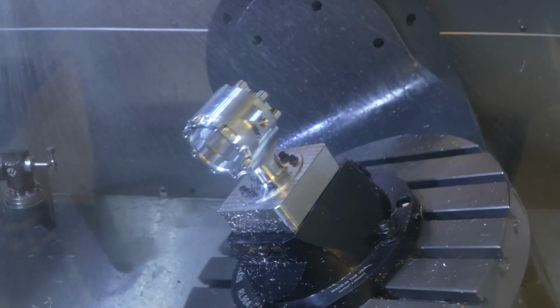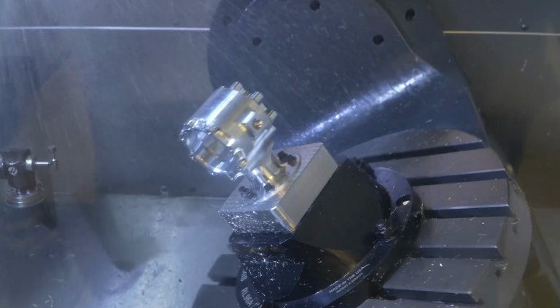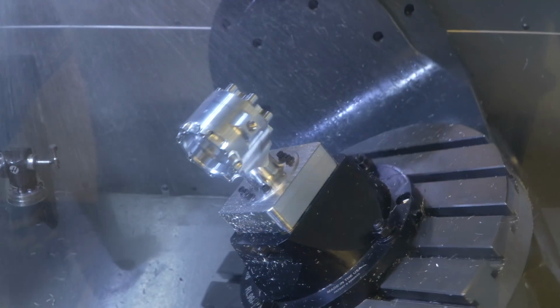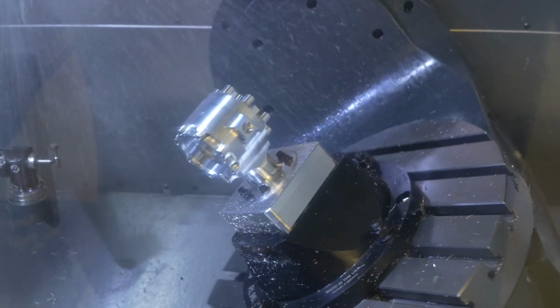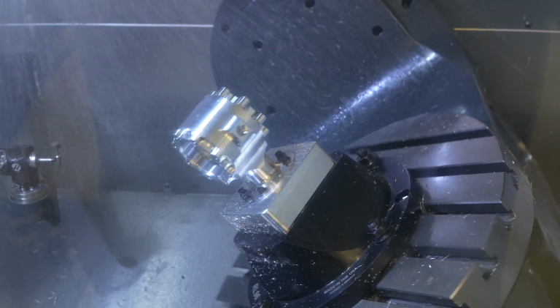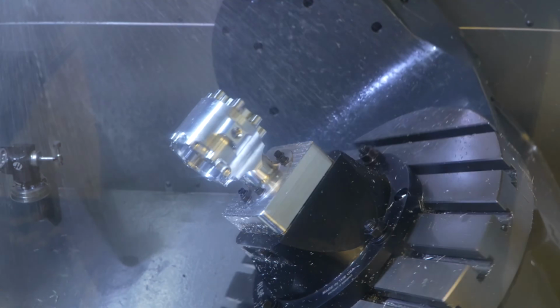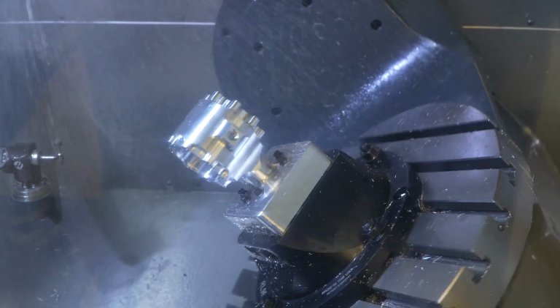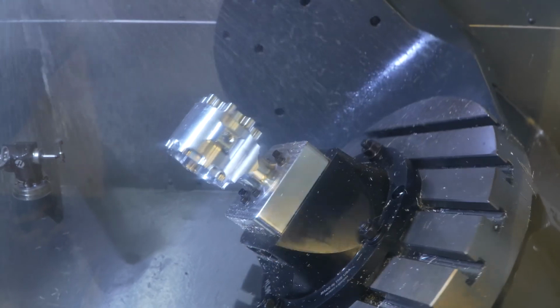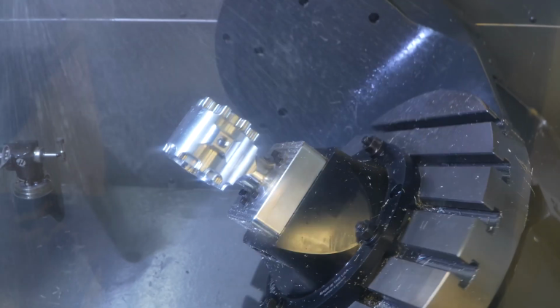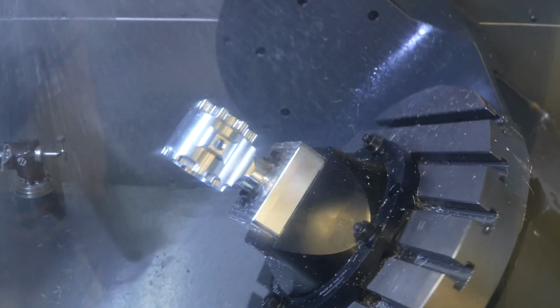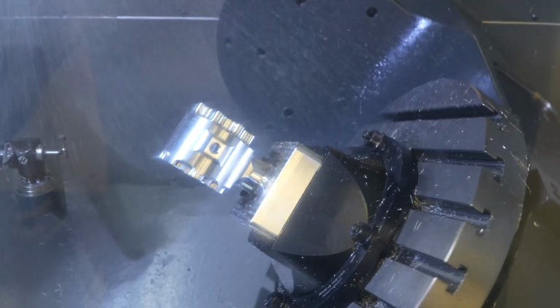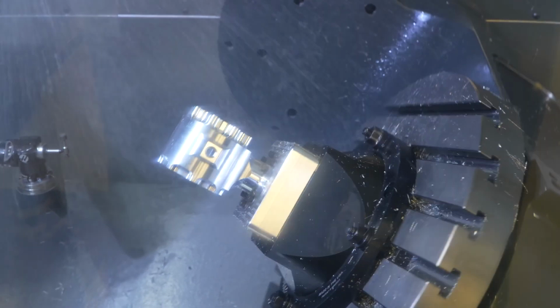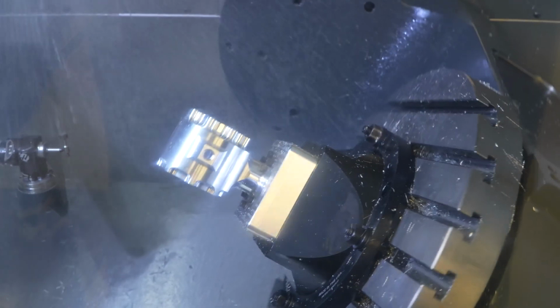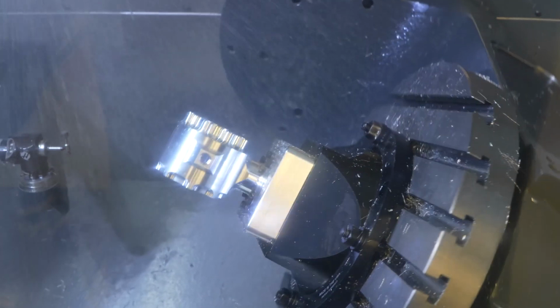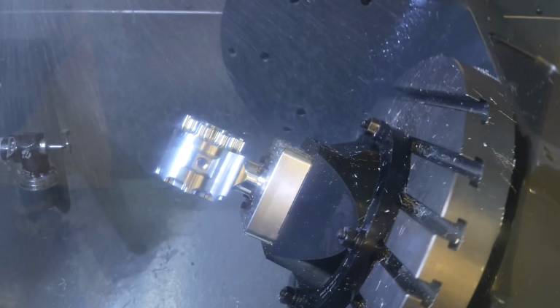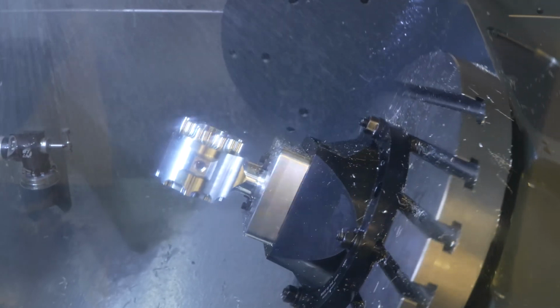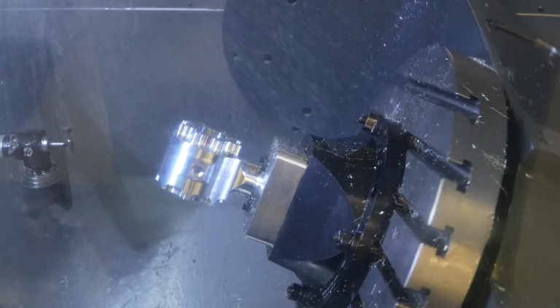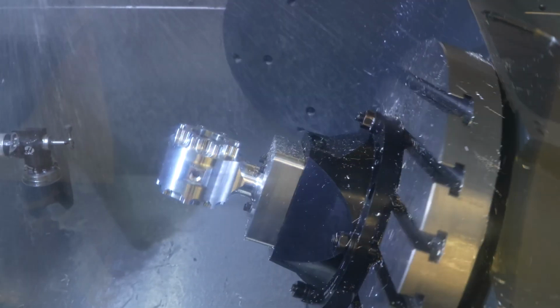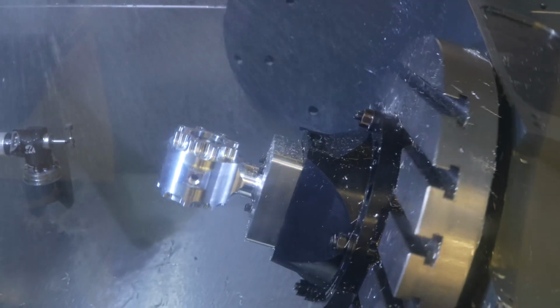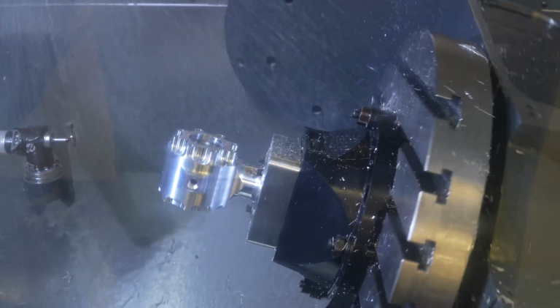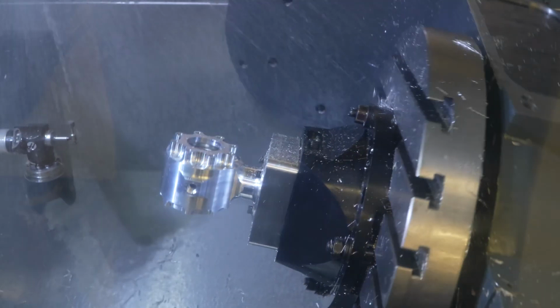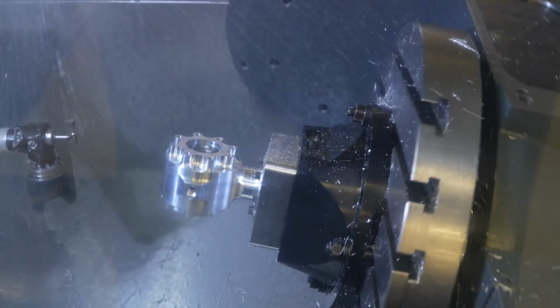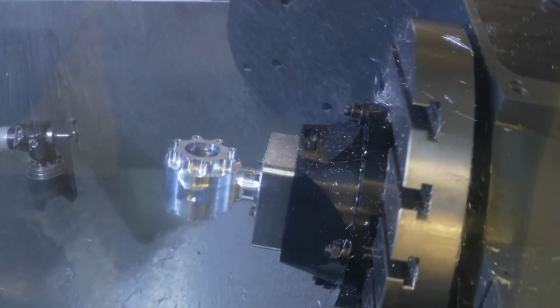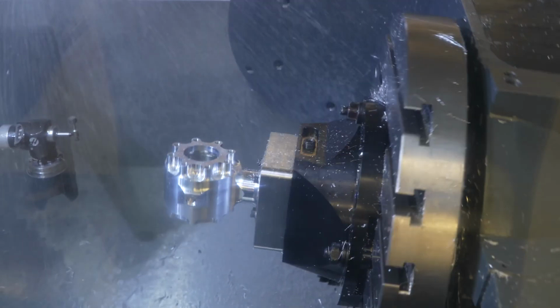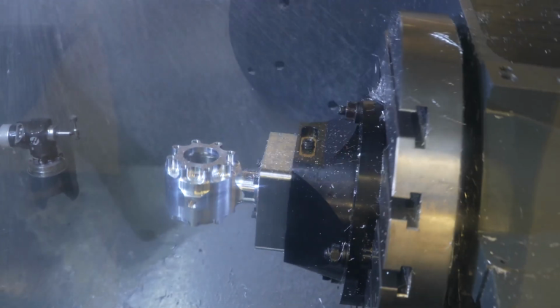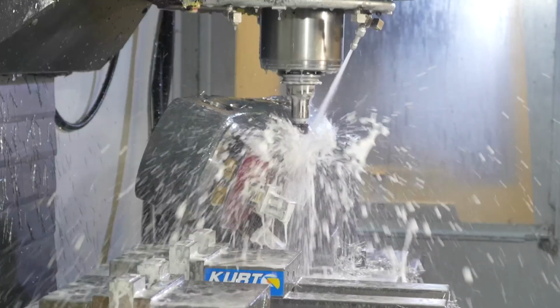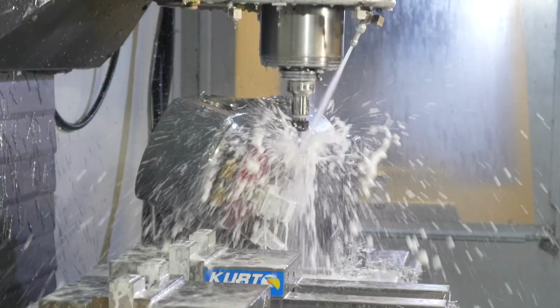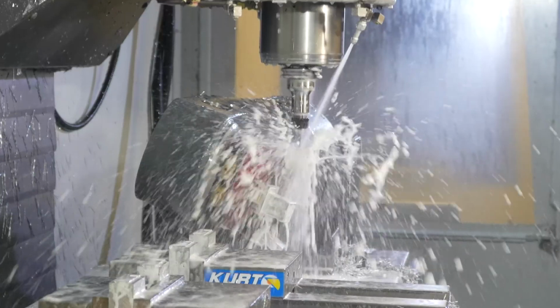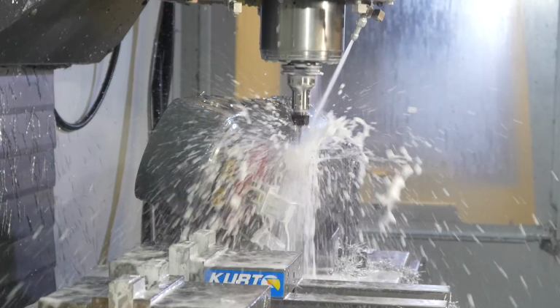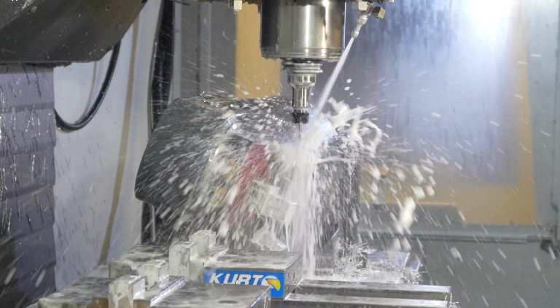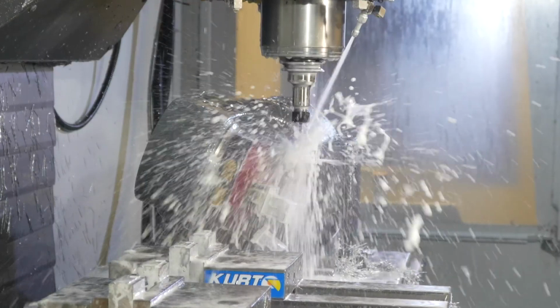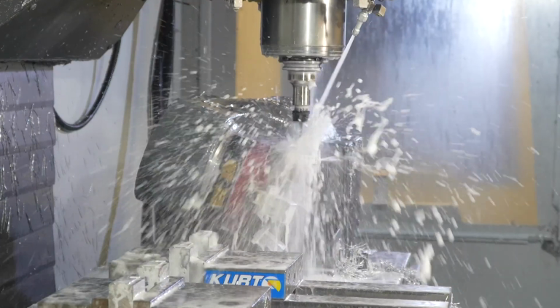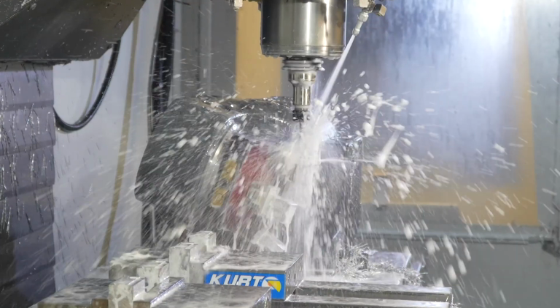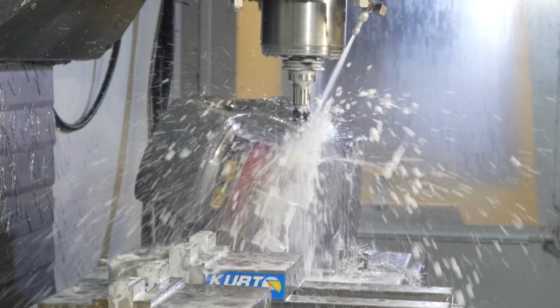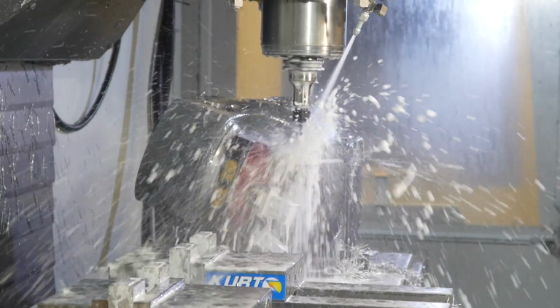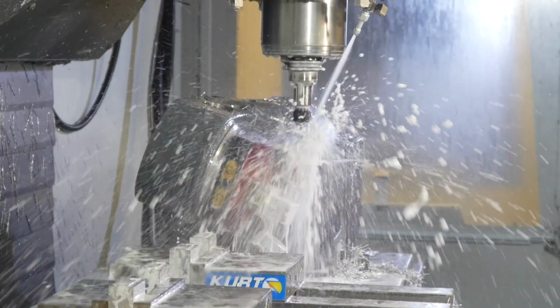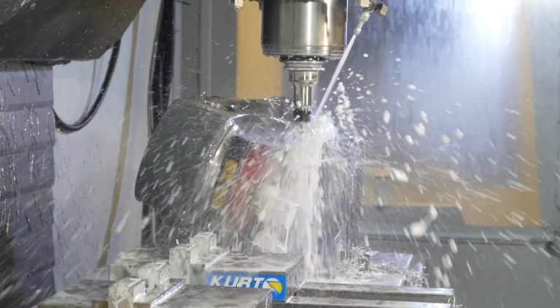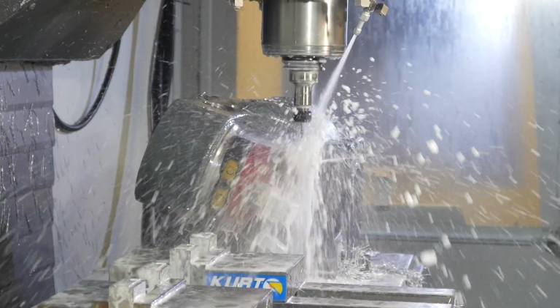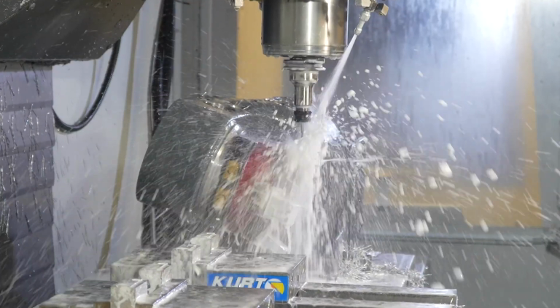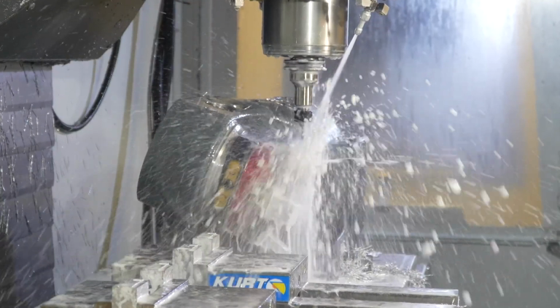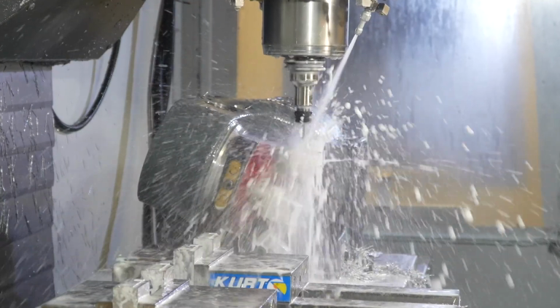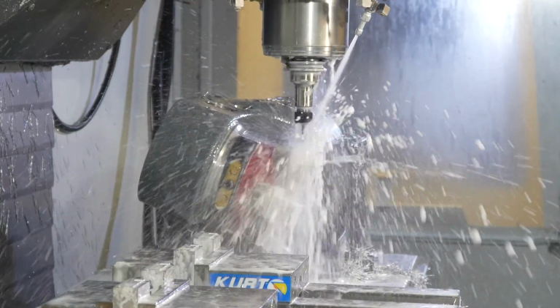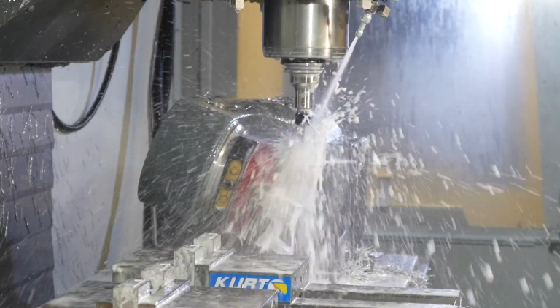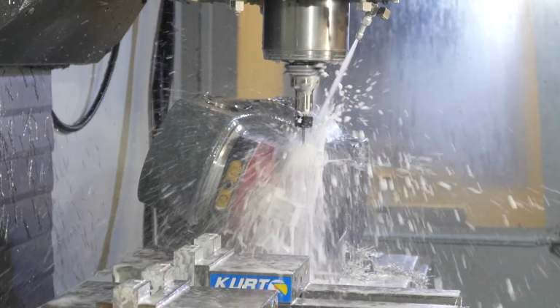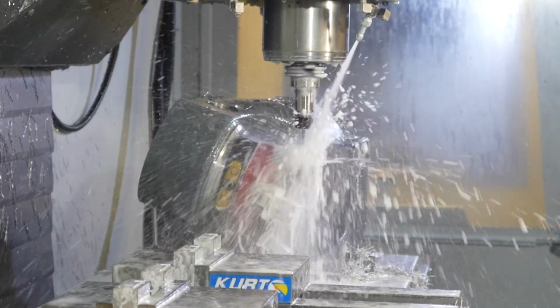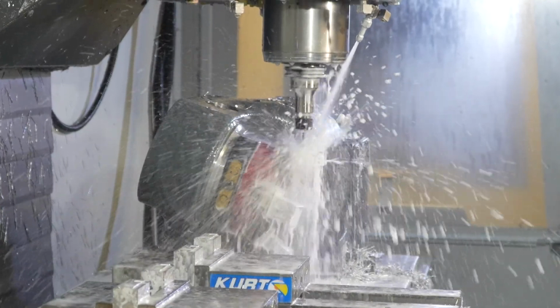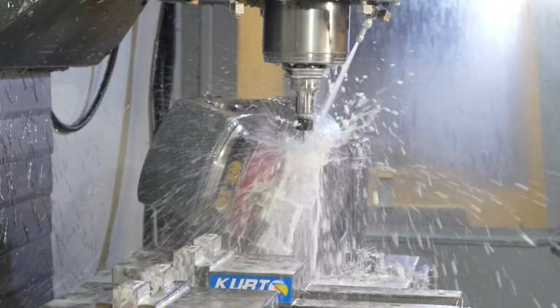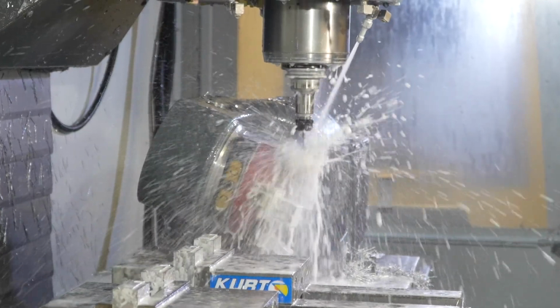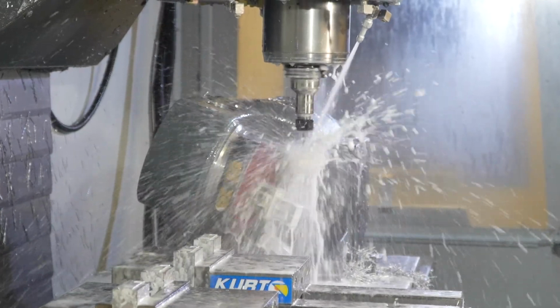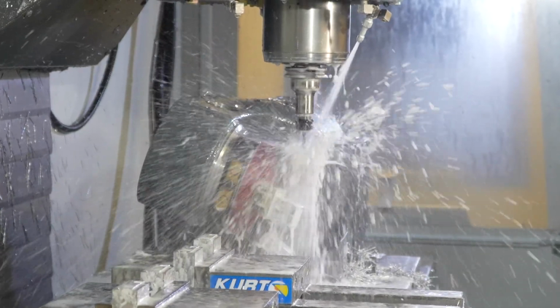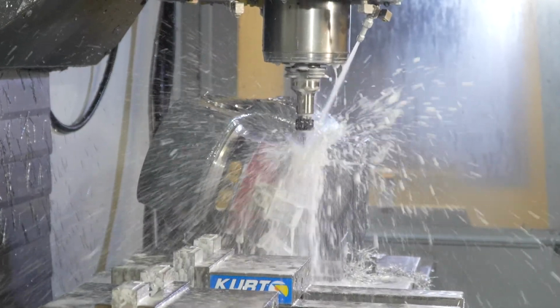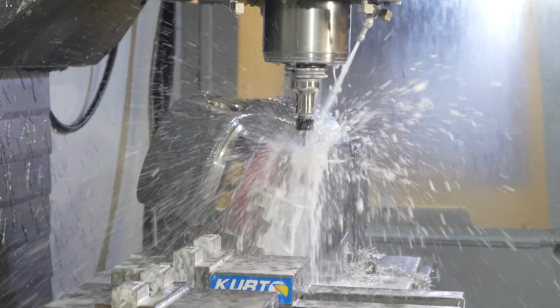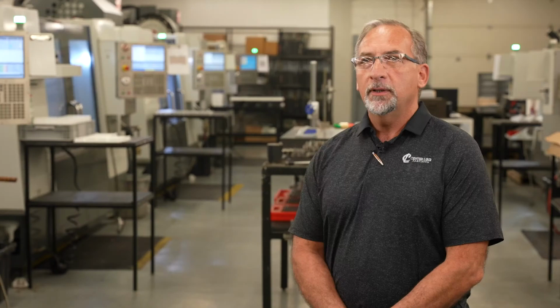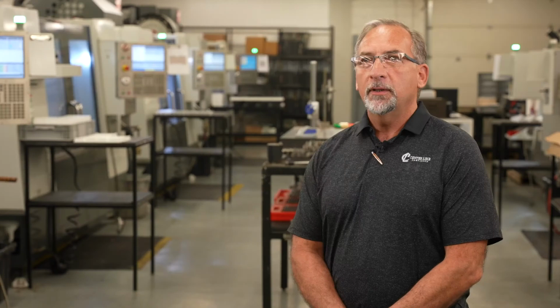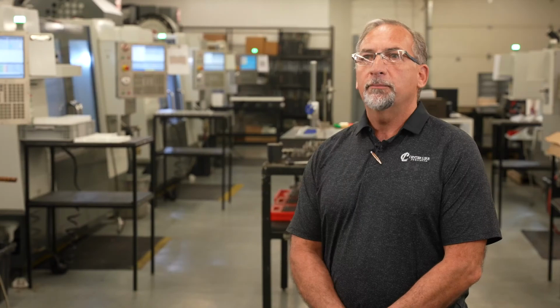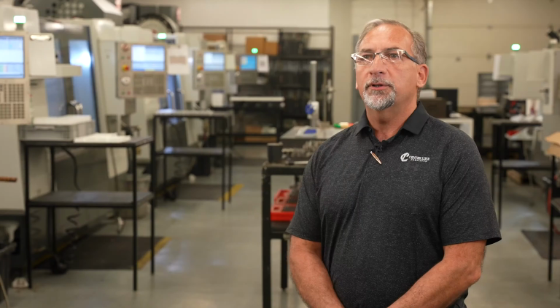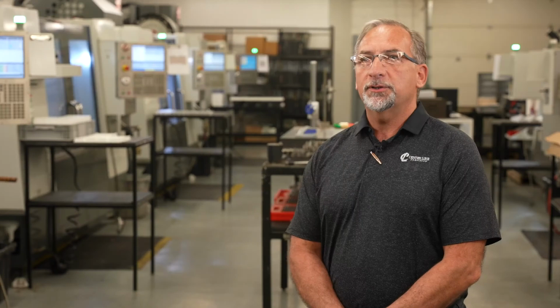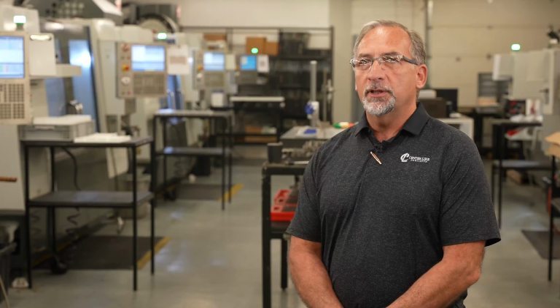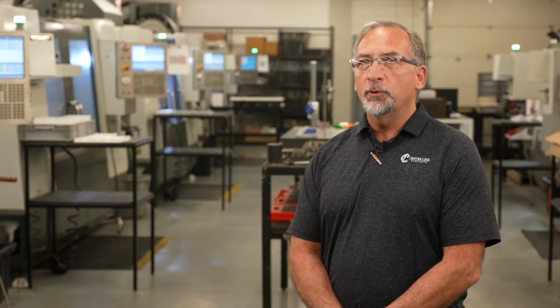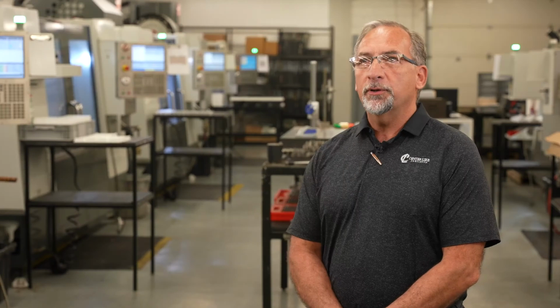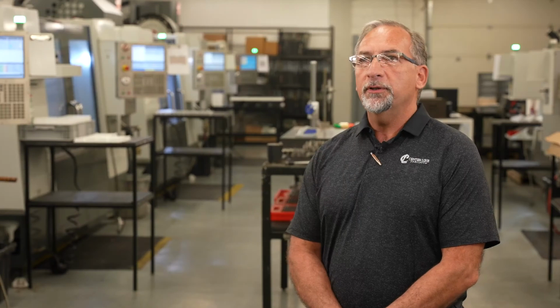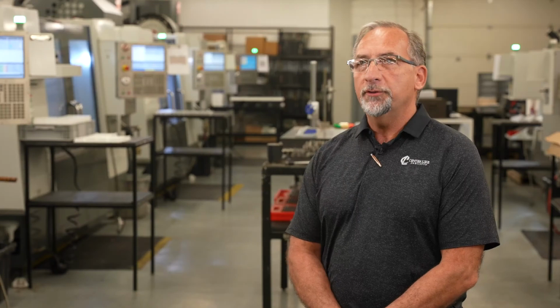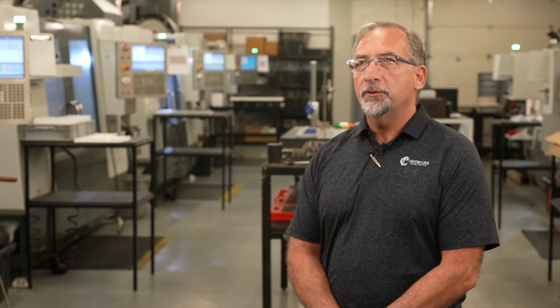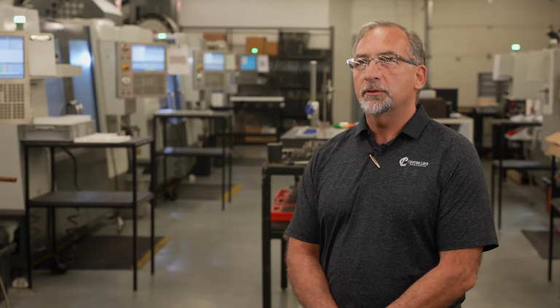We've been utilizing Haas equipment, a wide spectrum of platforms, for 30 years and we look forward to purchasing more in the future.